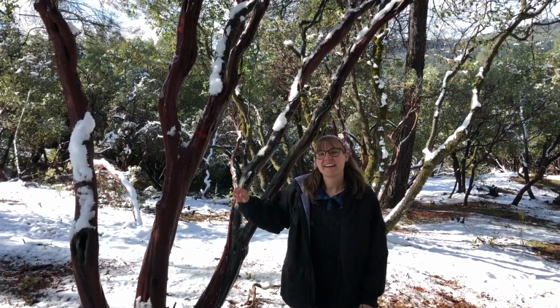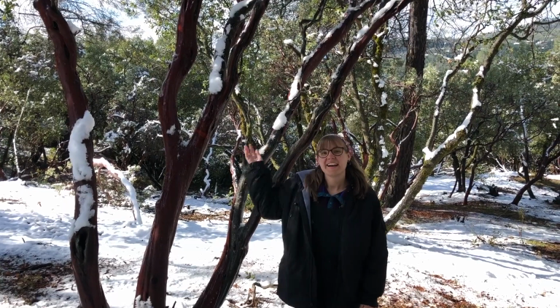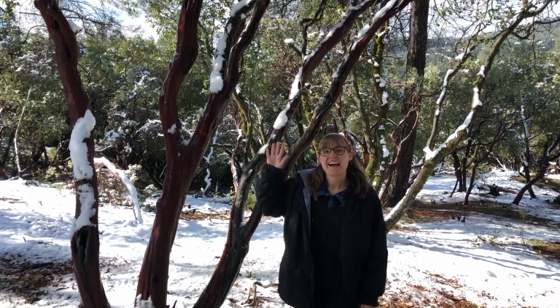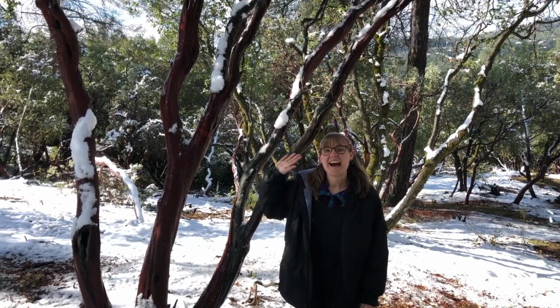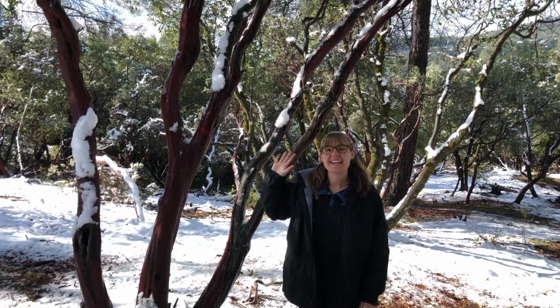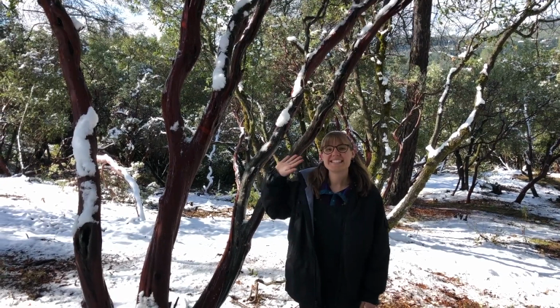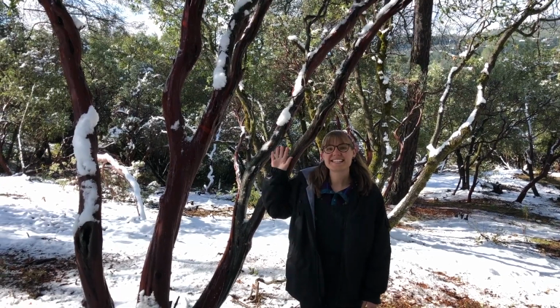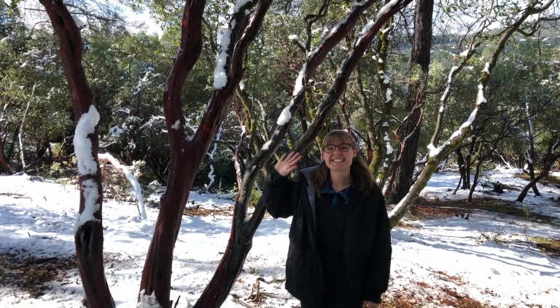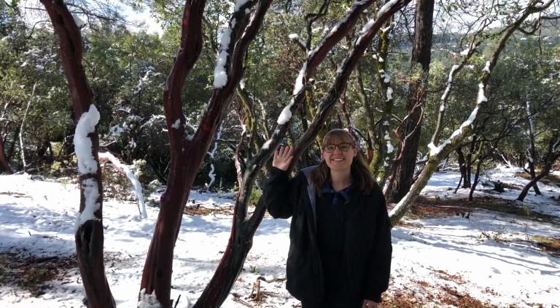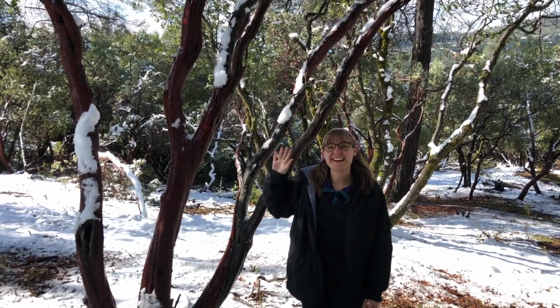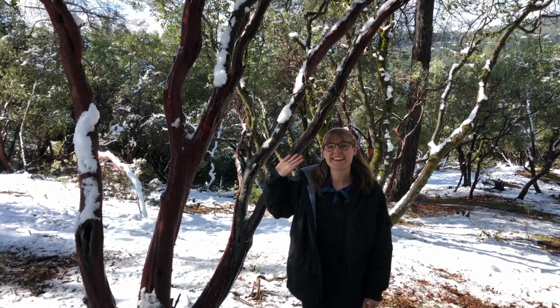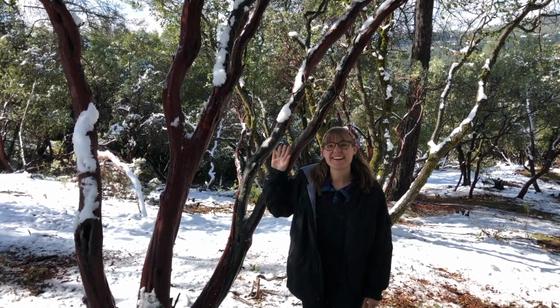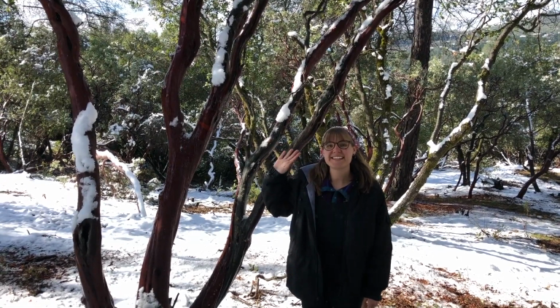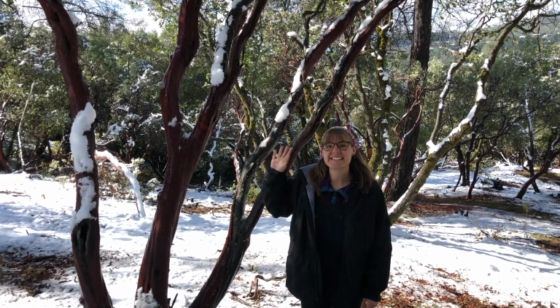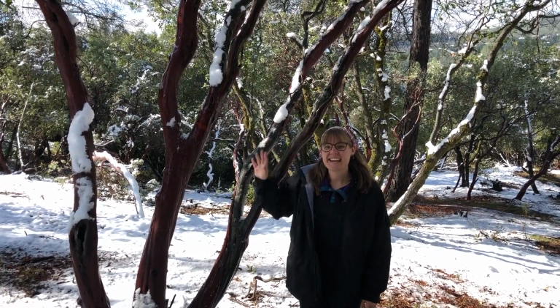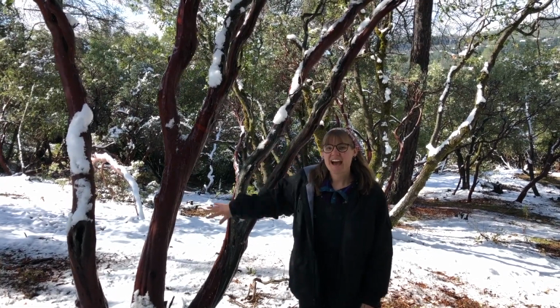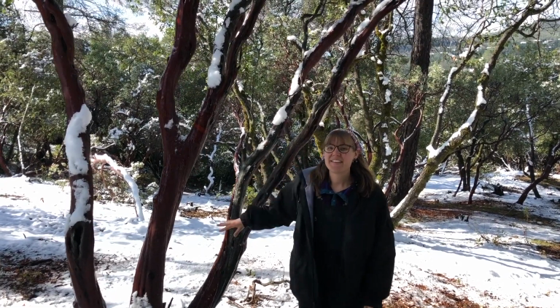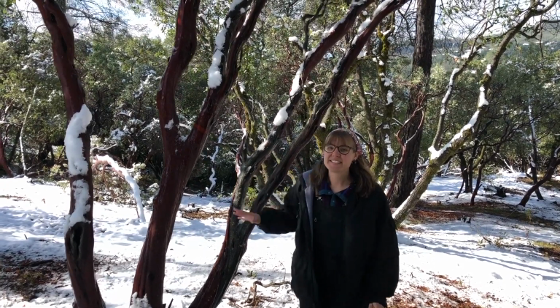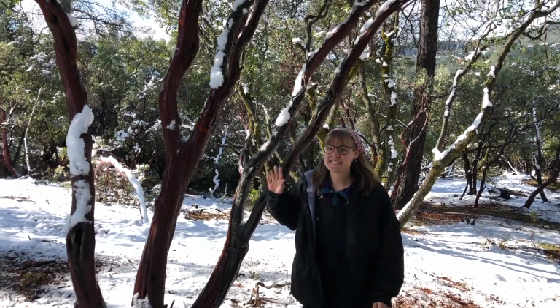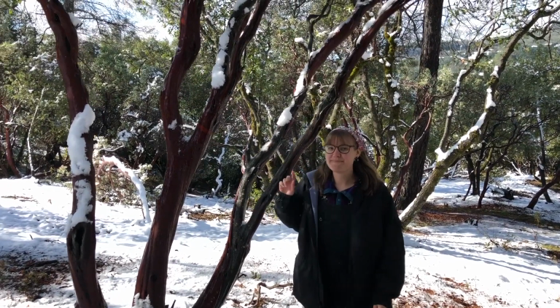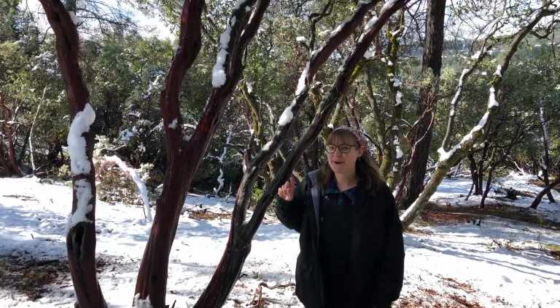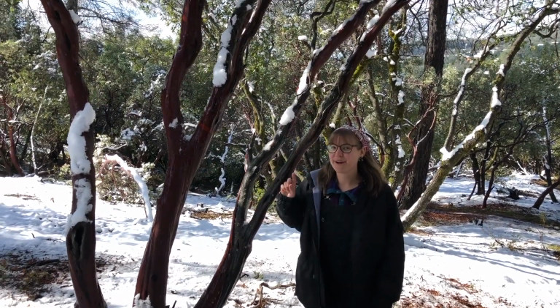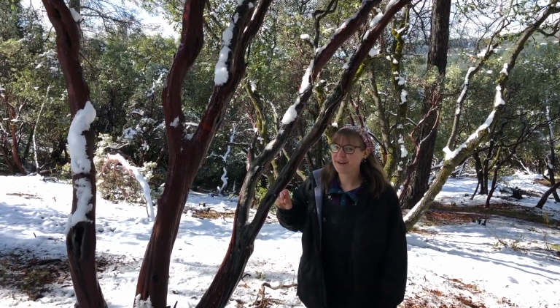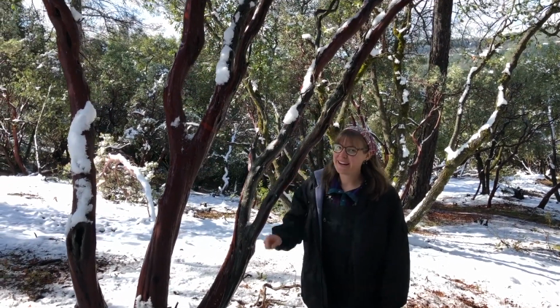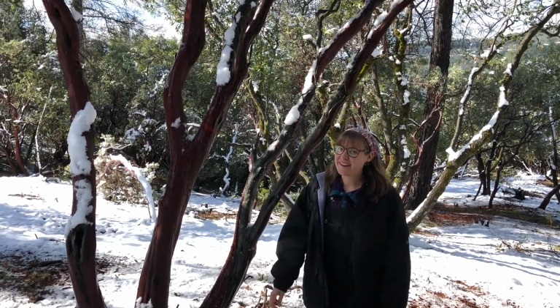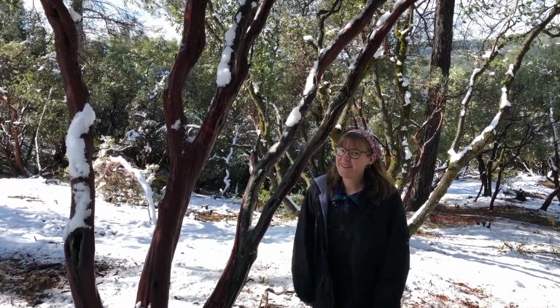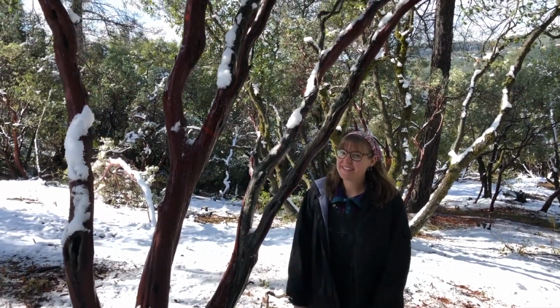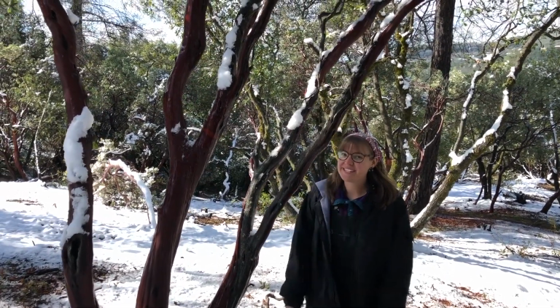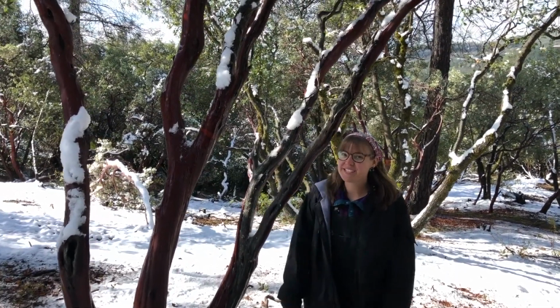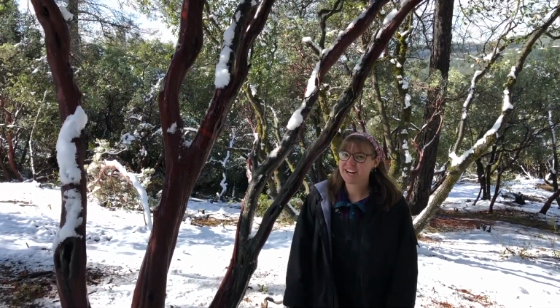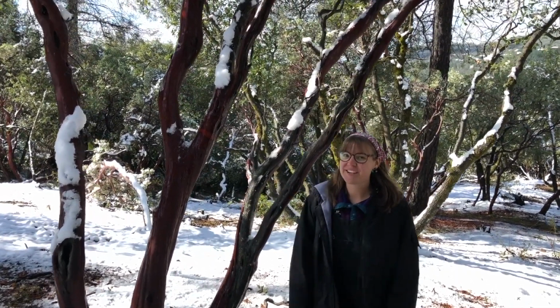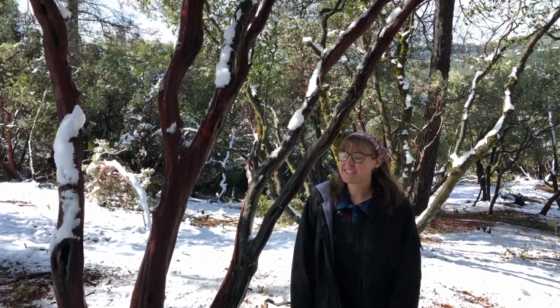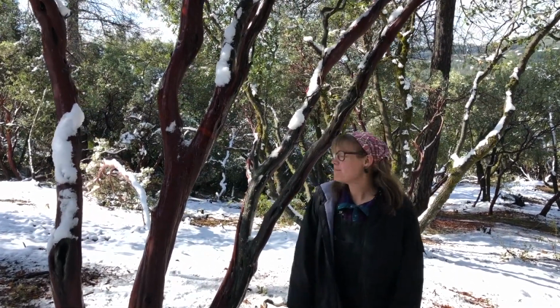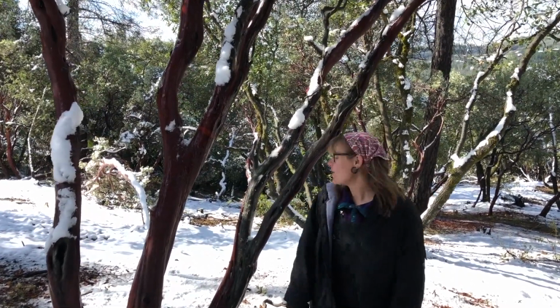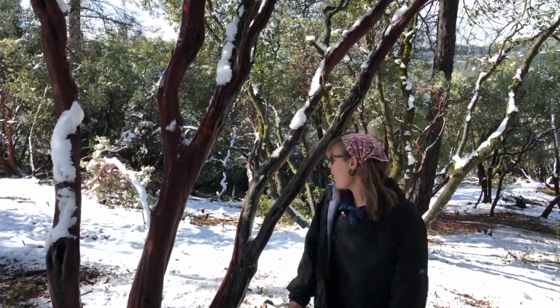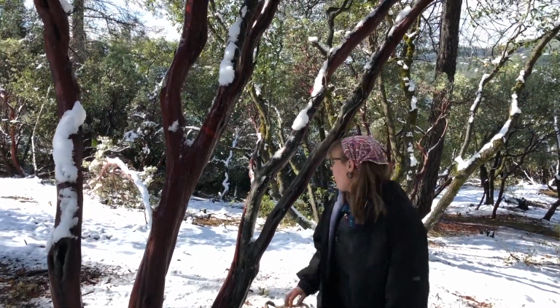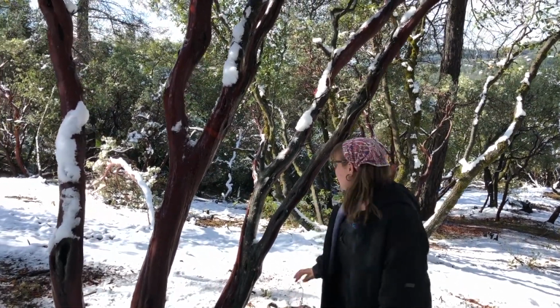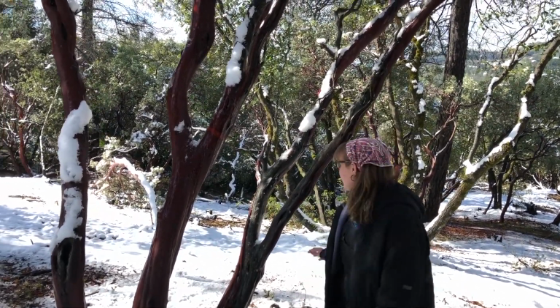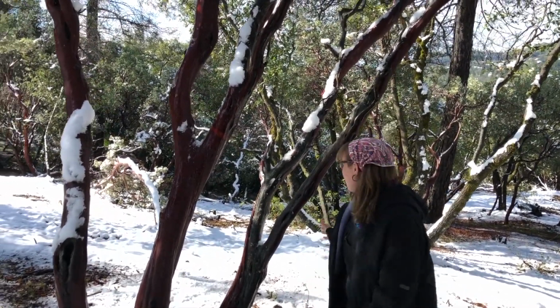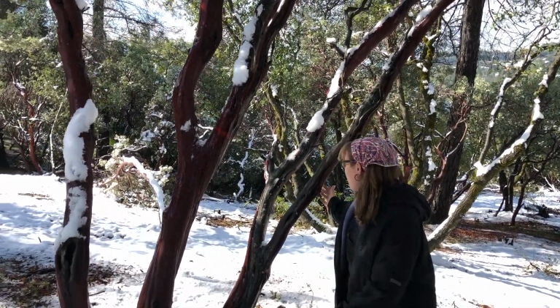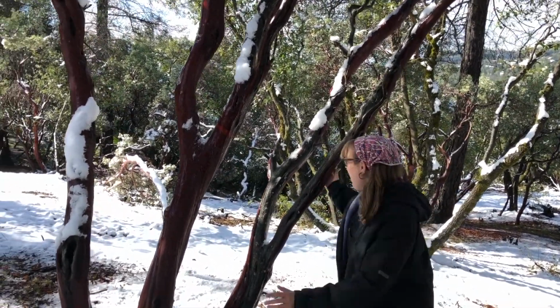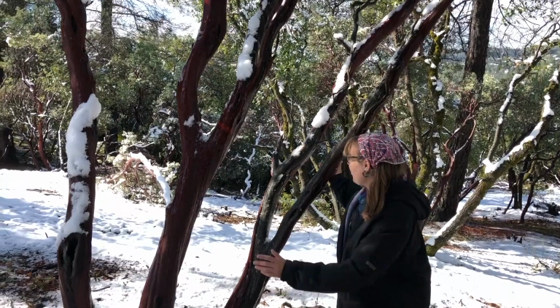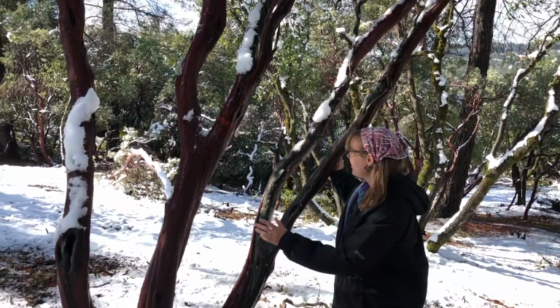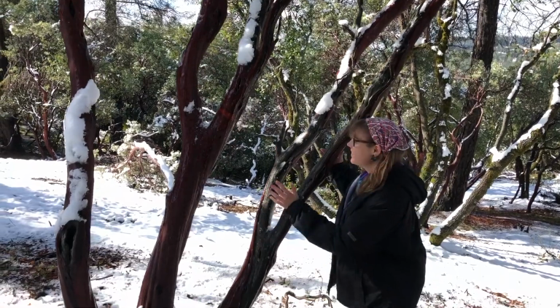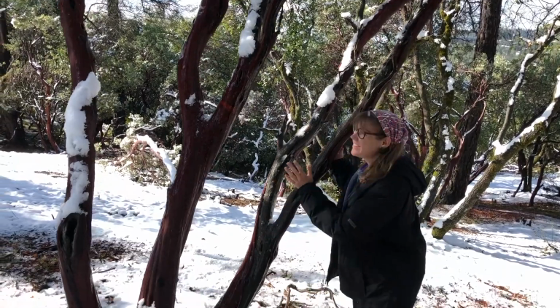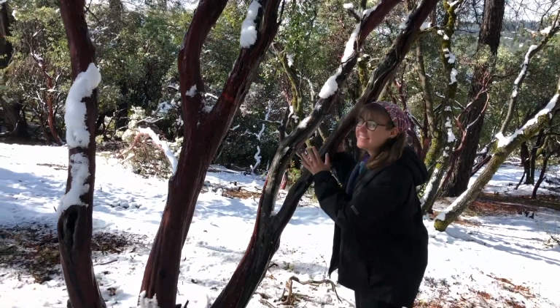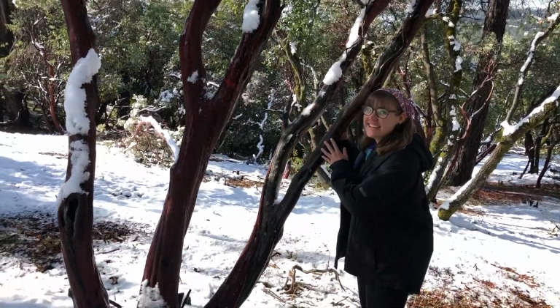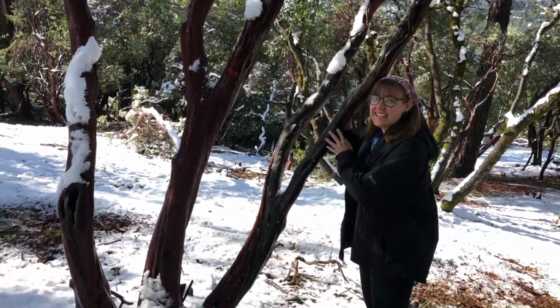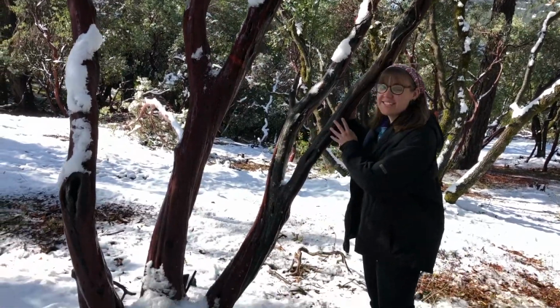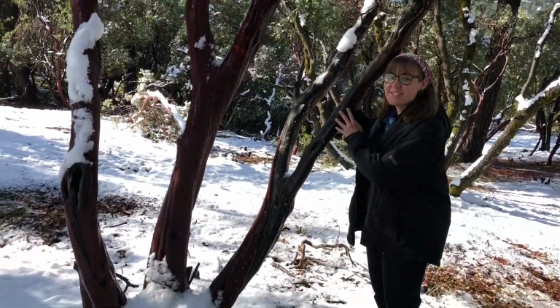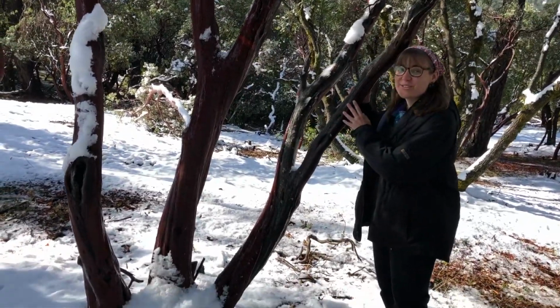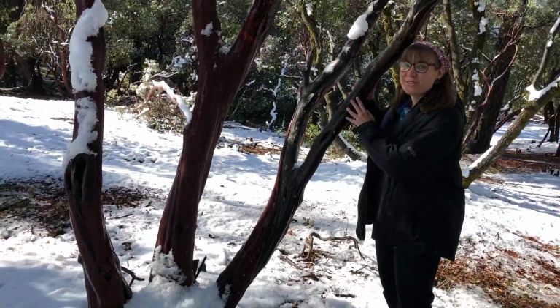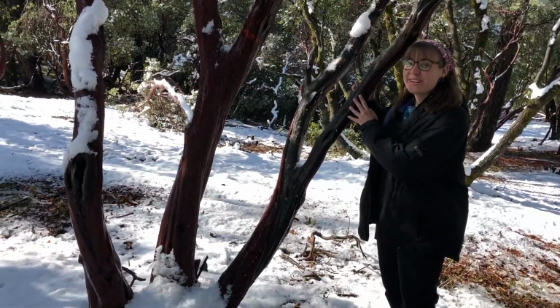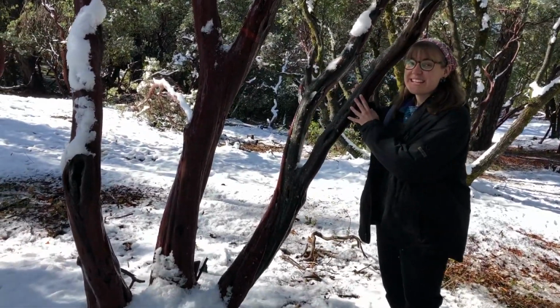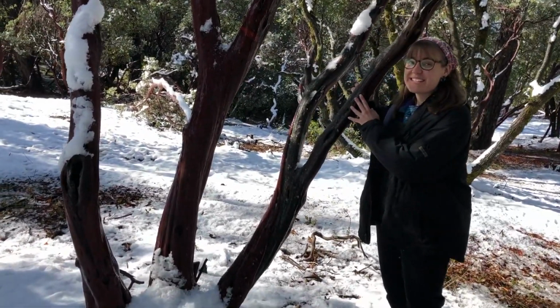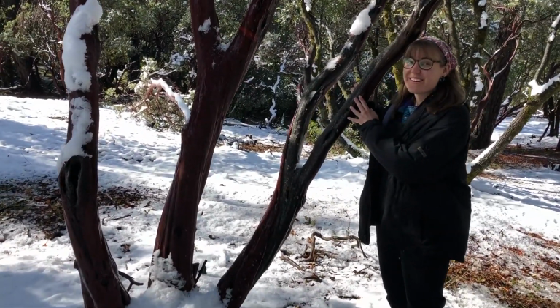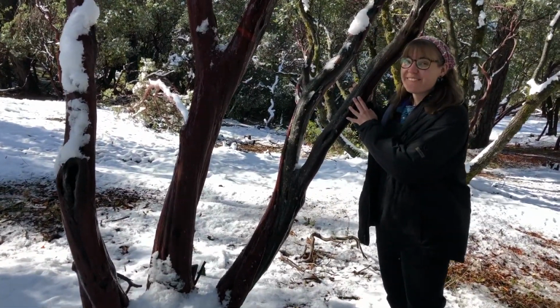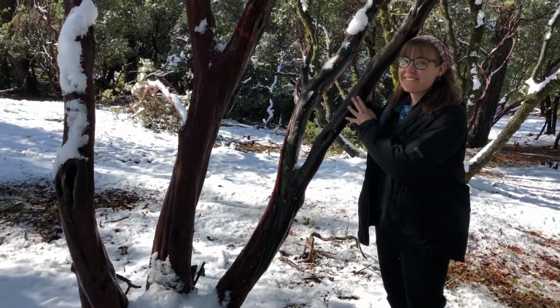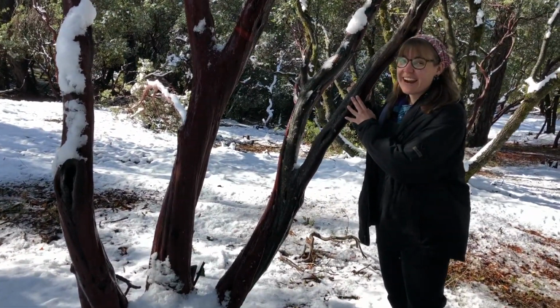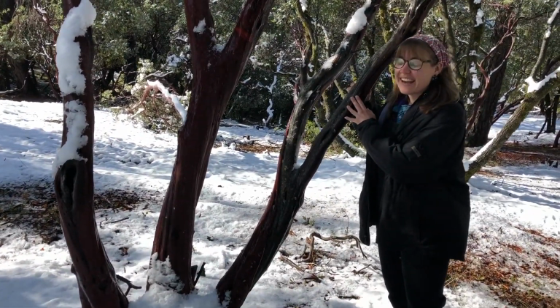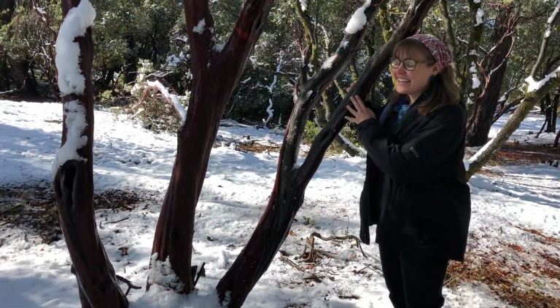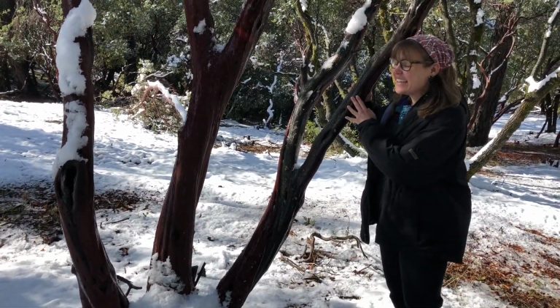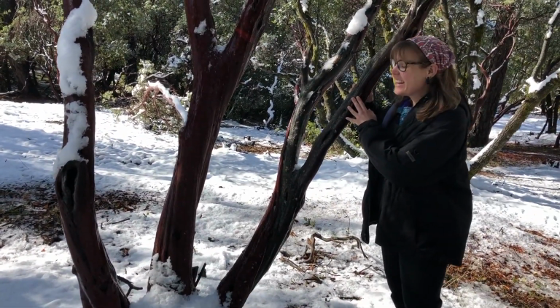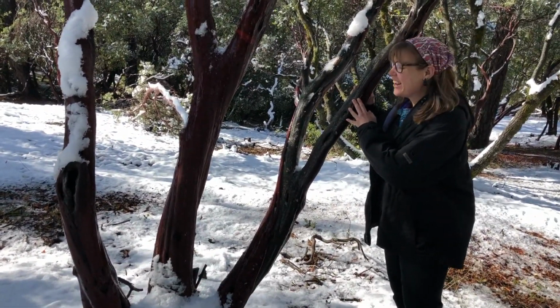Hi sixth graders! This is Margaret and I wanted to share some knowledge about these trees right here.